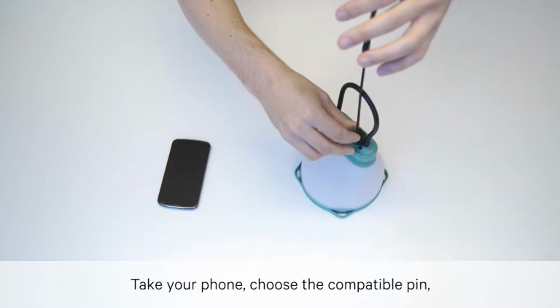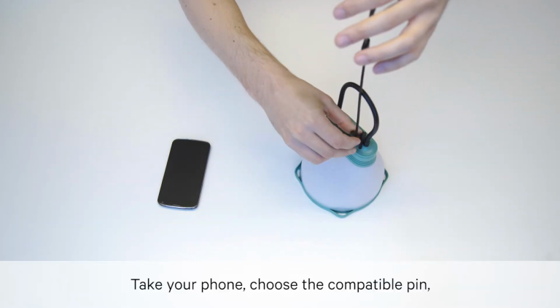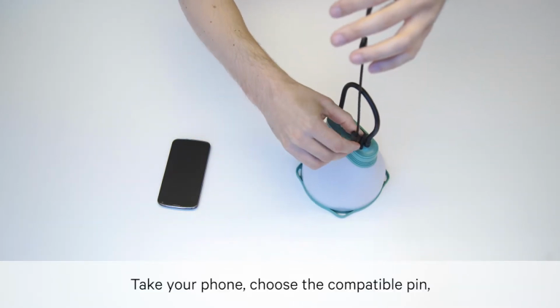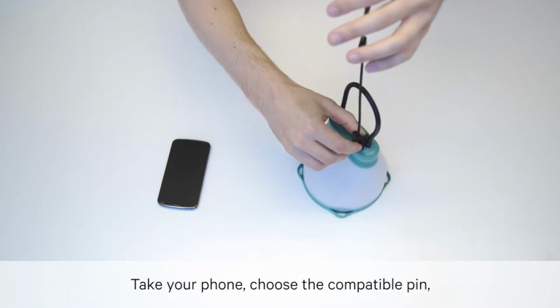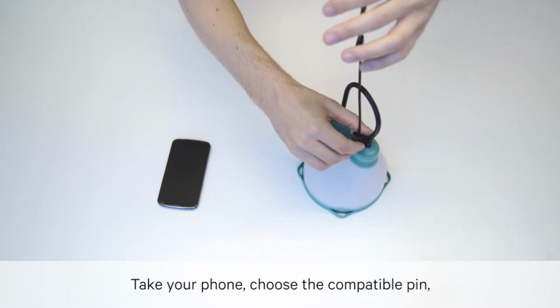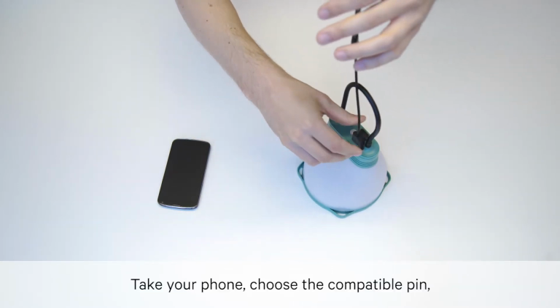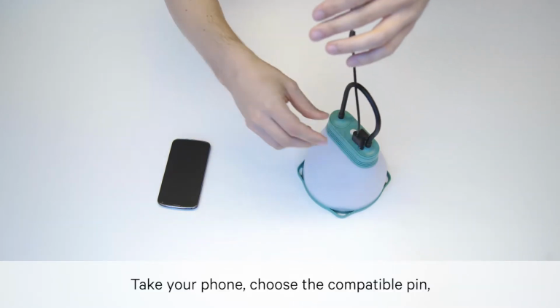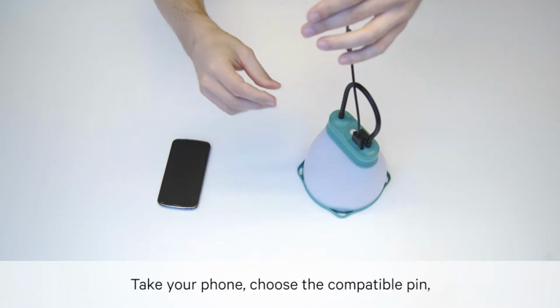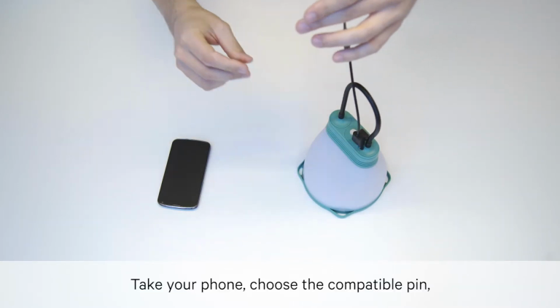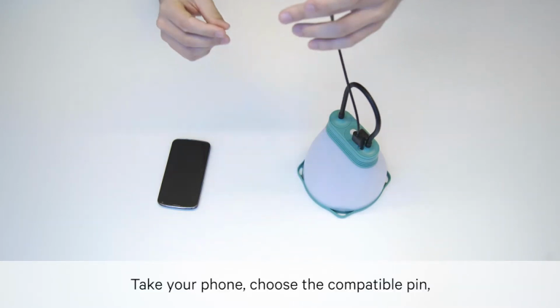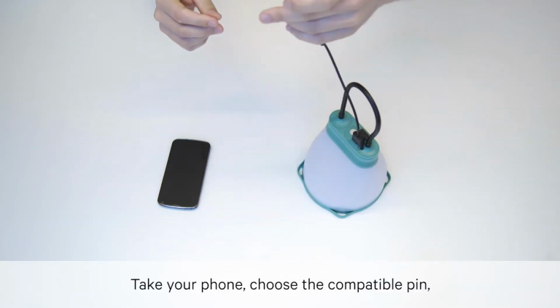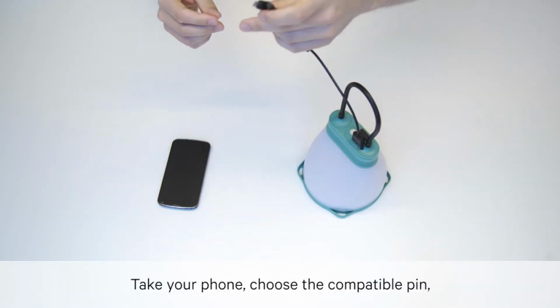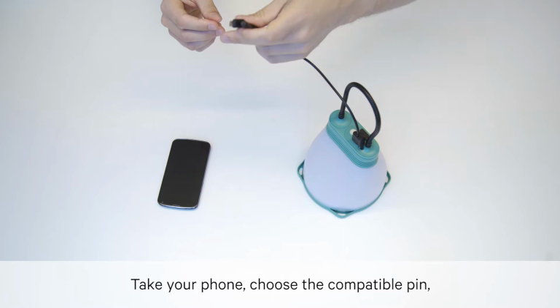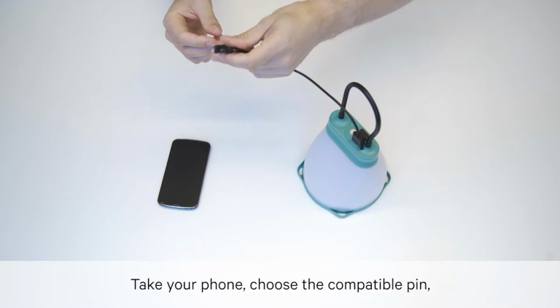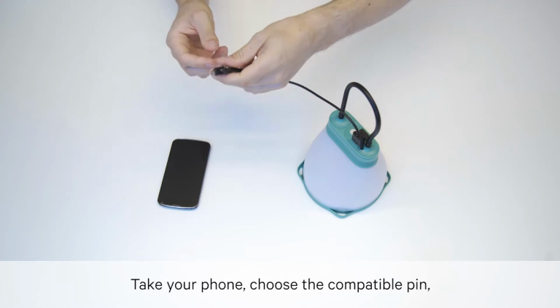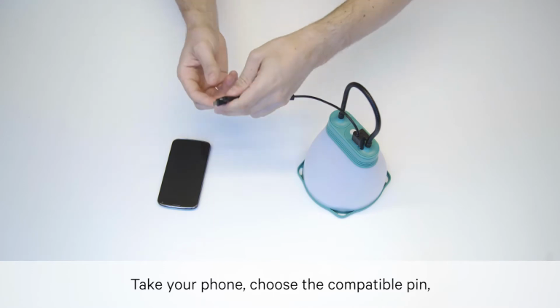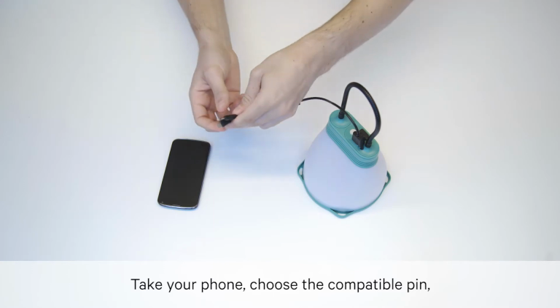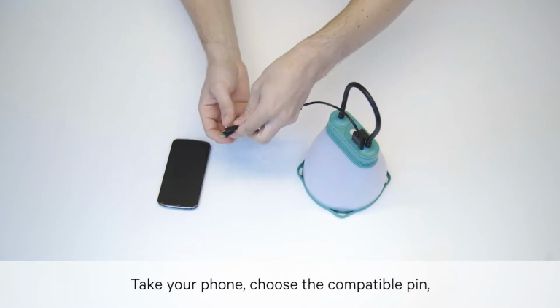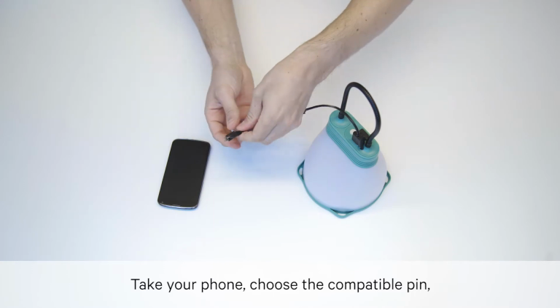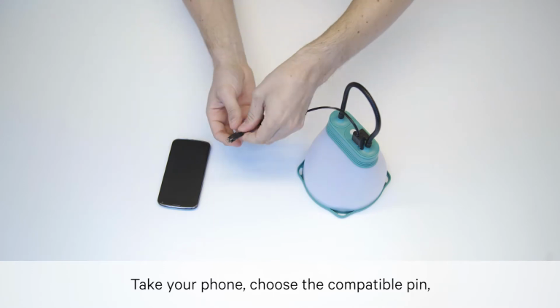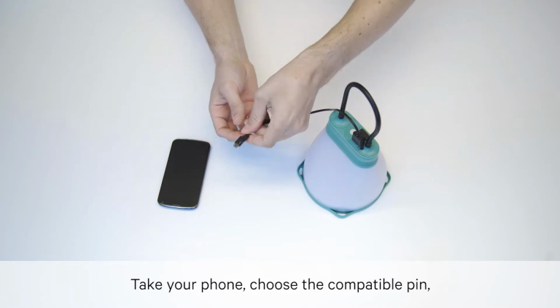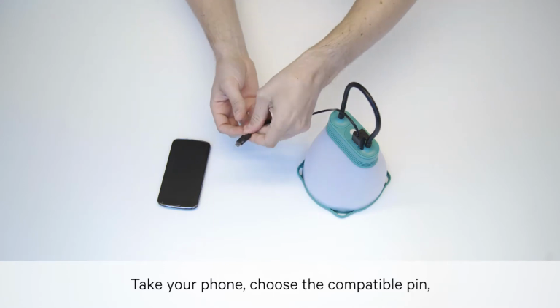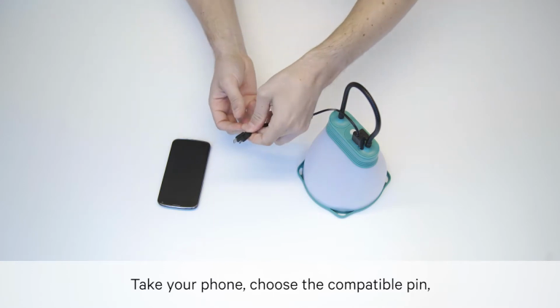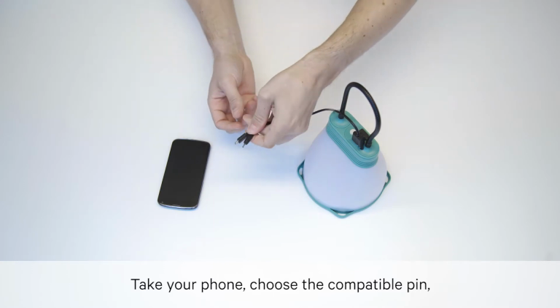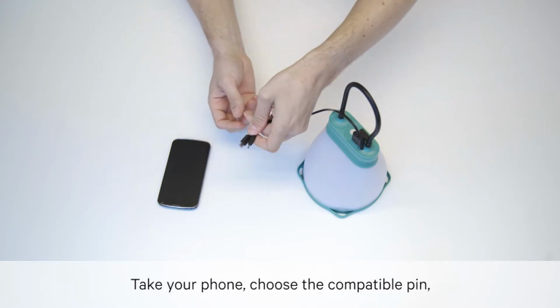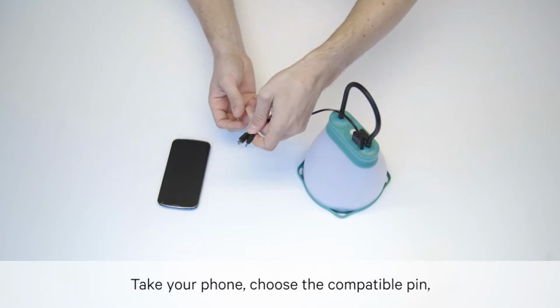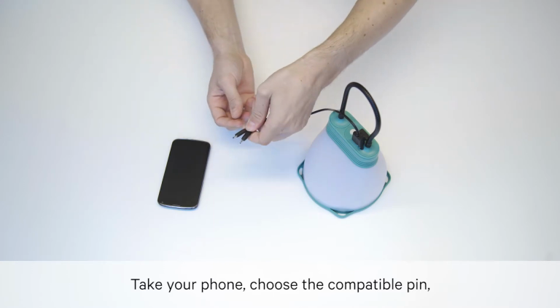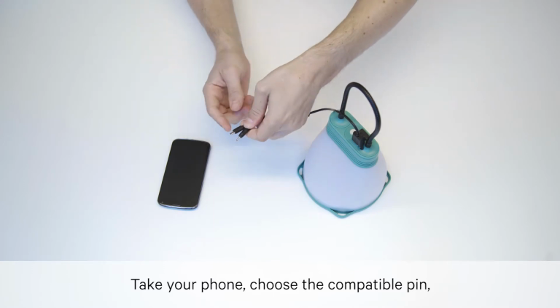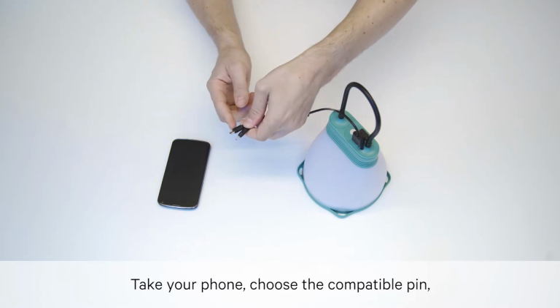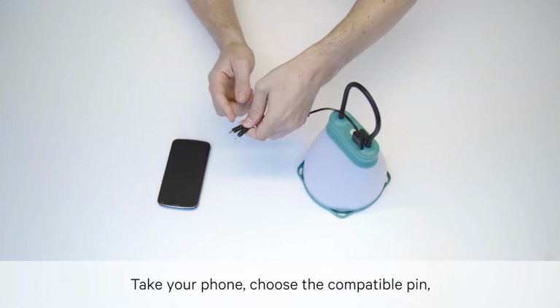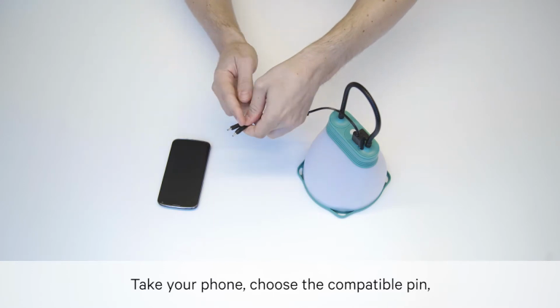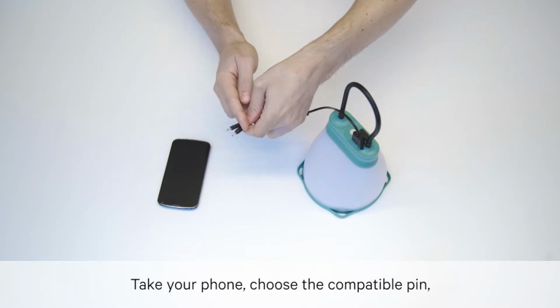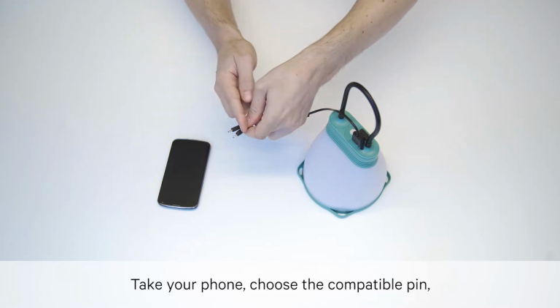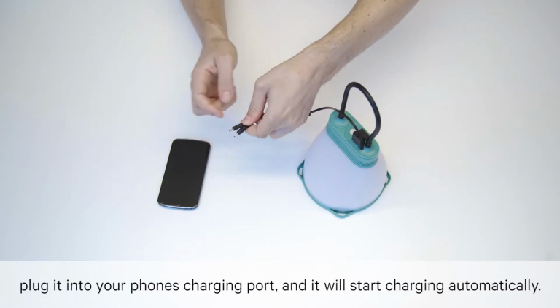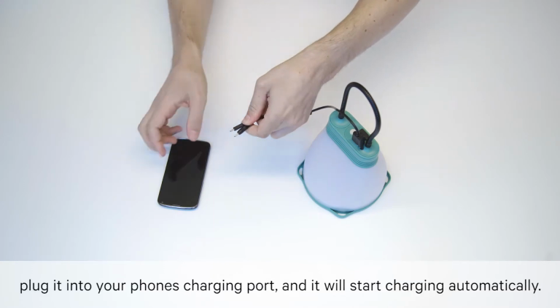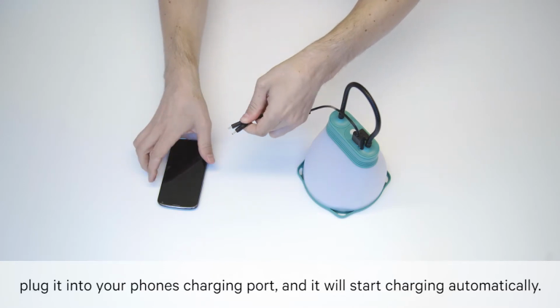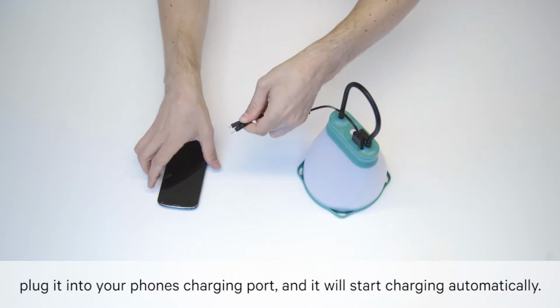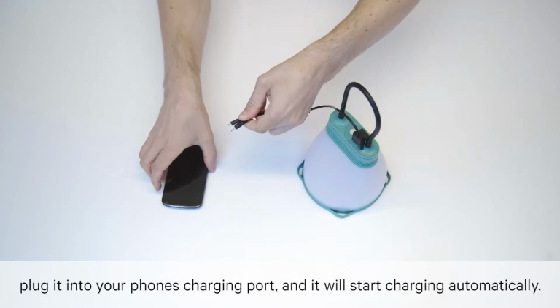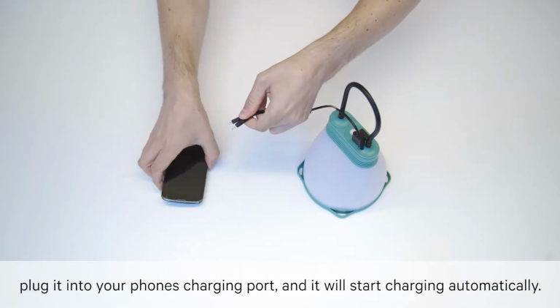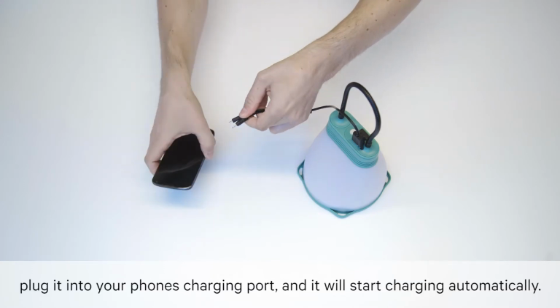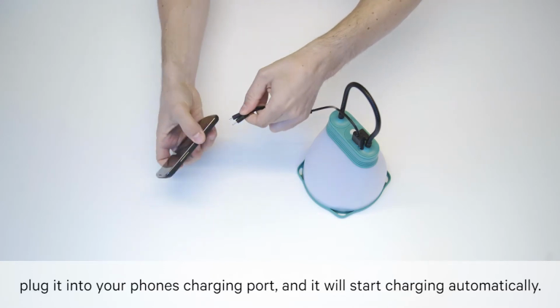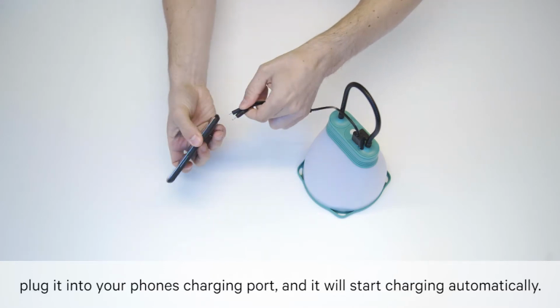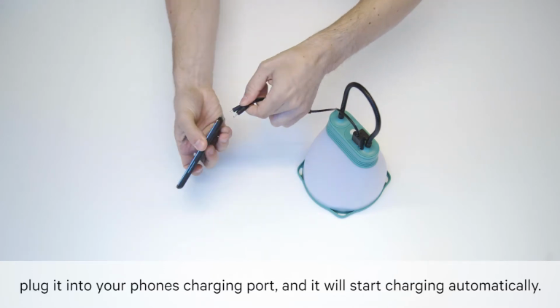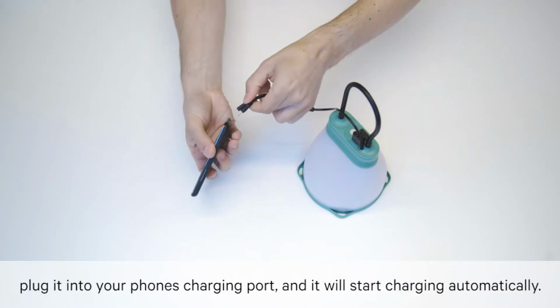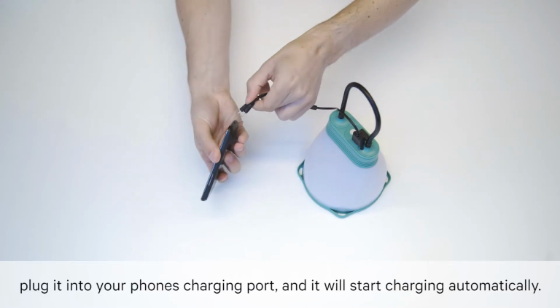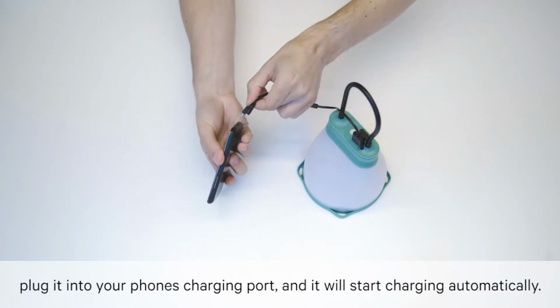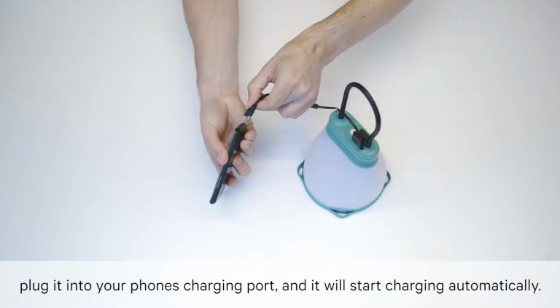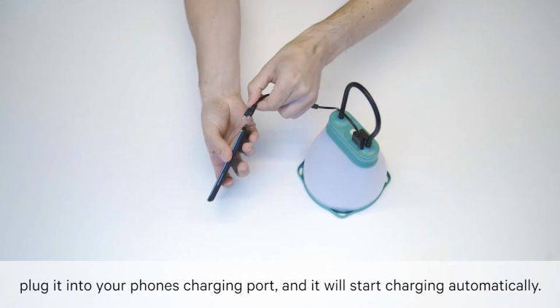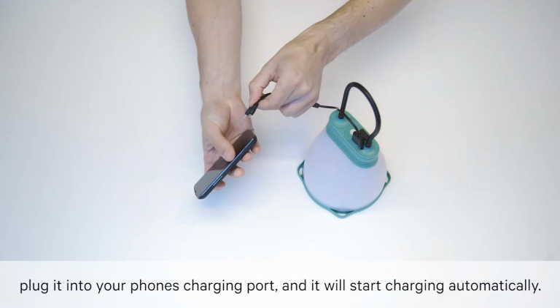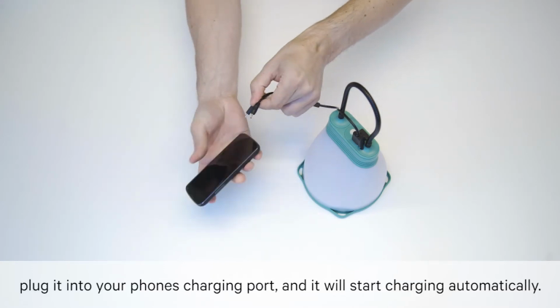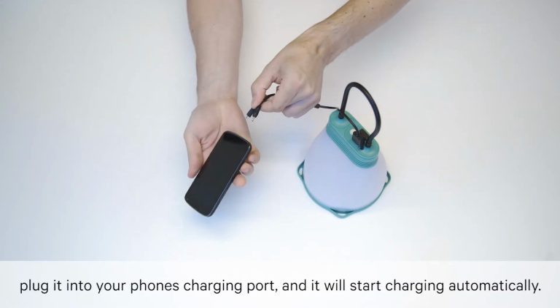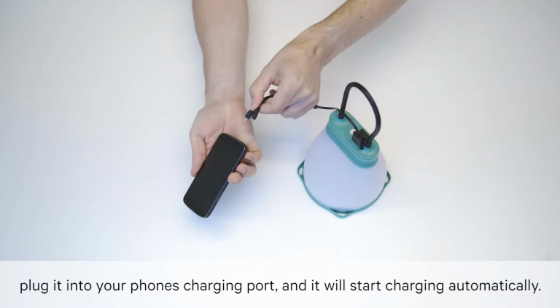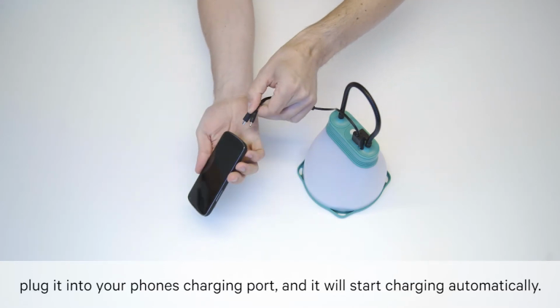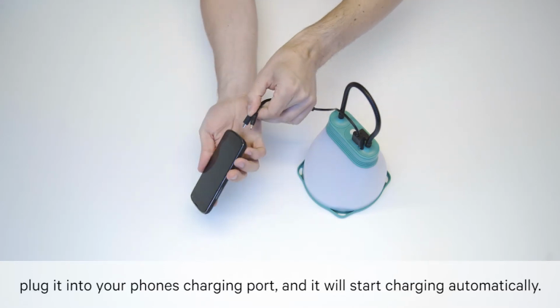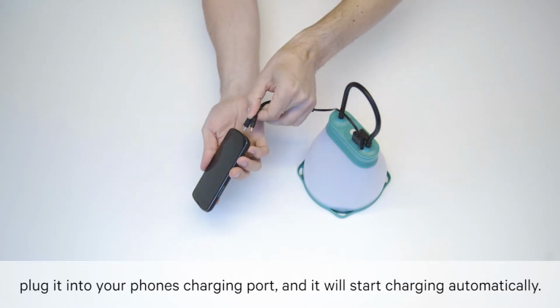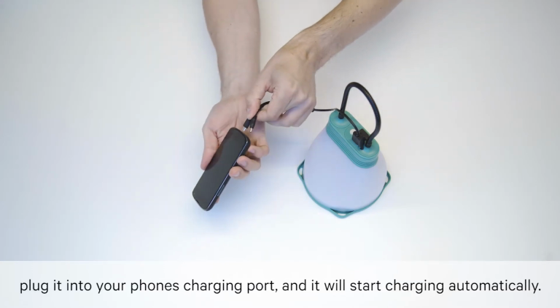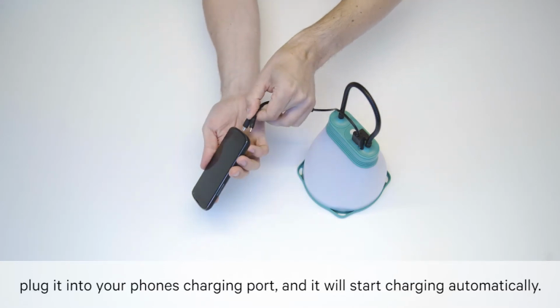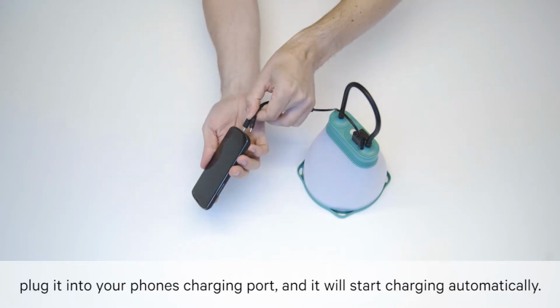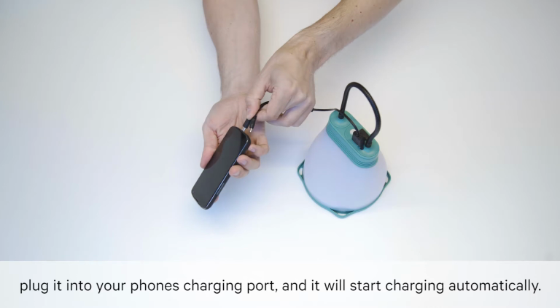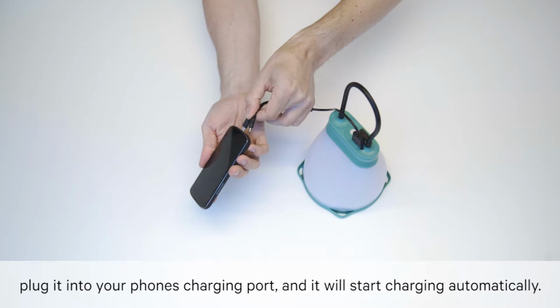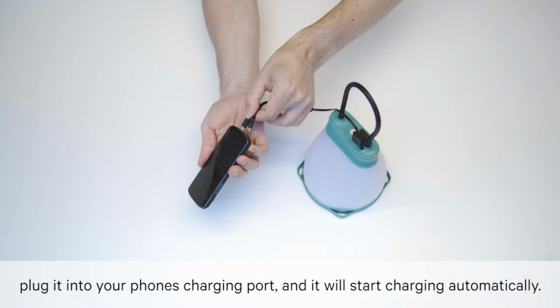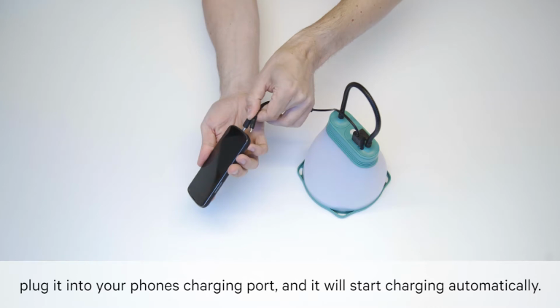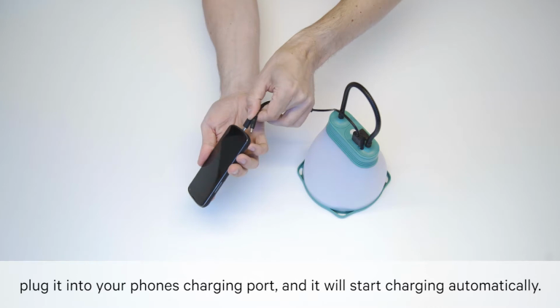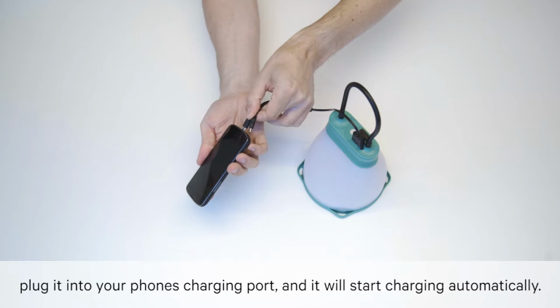Take your phone, choose the compatible pin, plug it into your phone's charging port and it will start charging automatically.